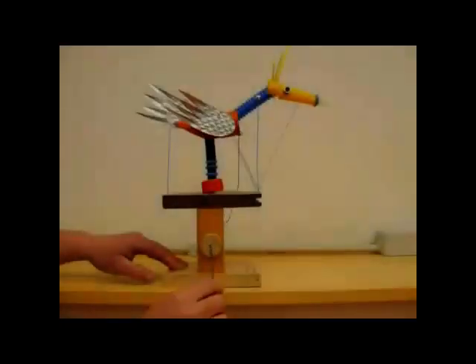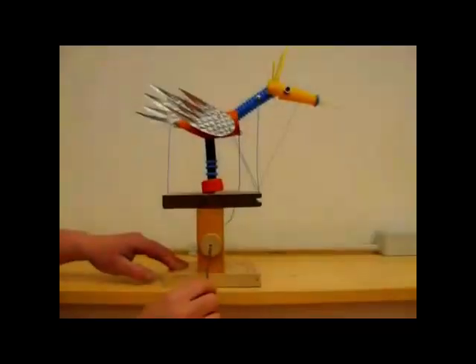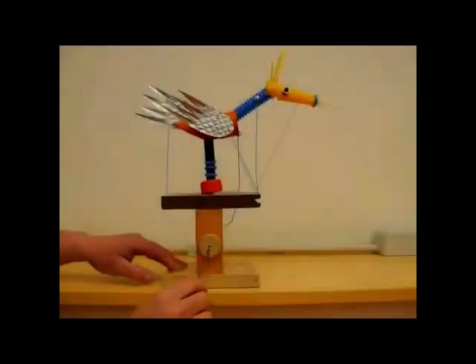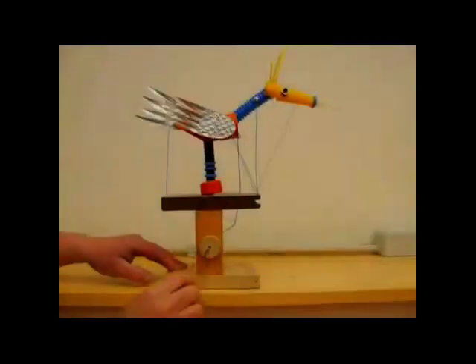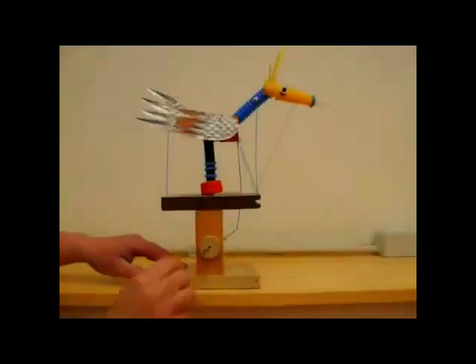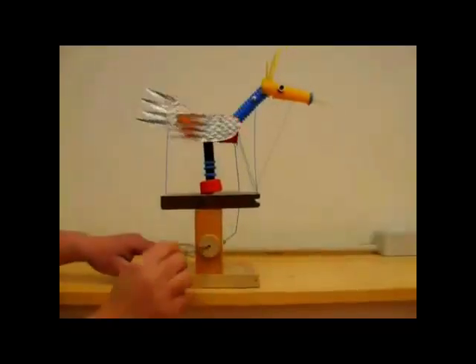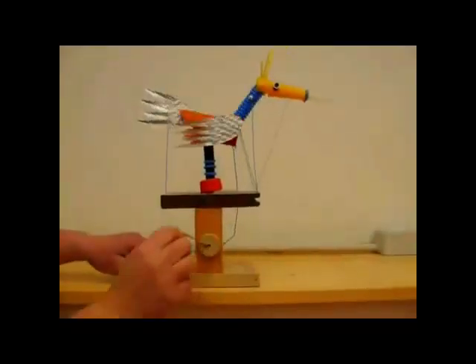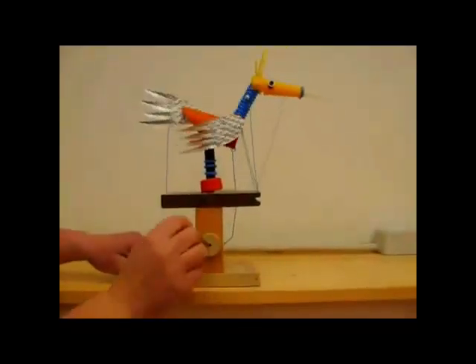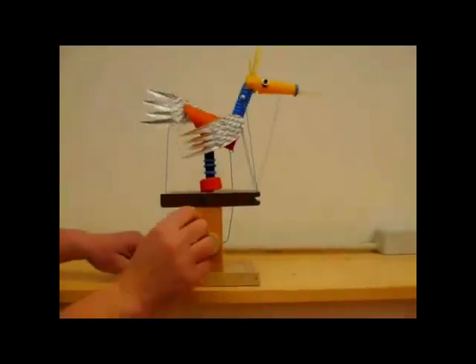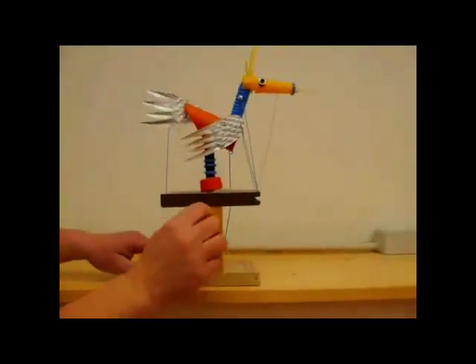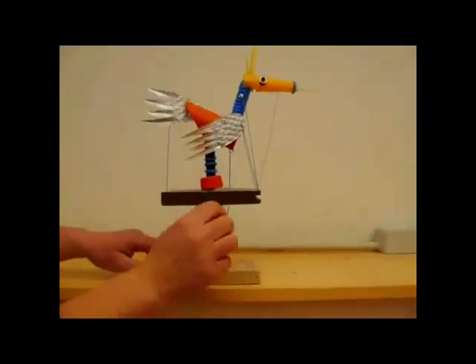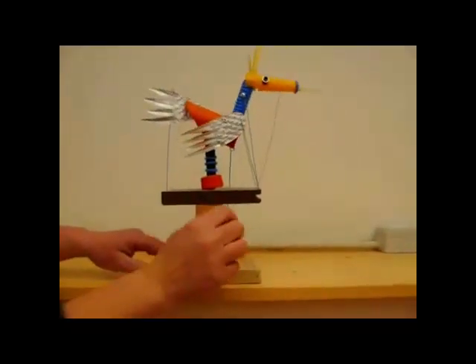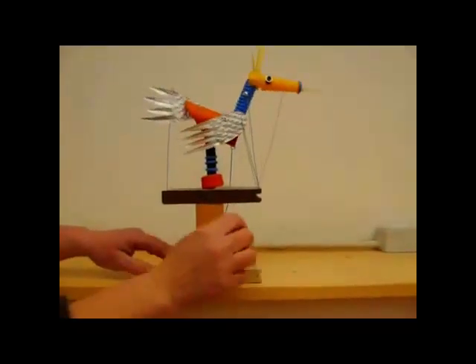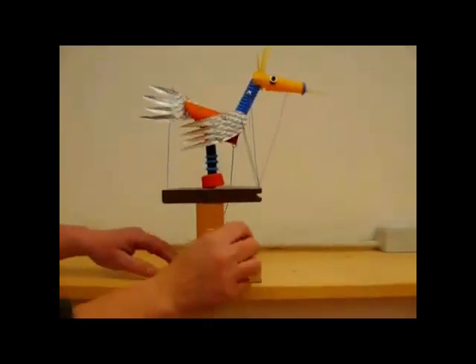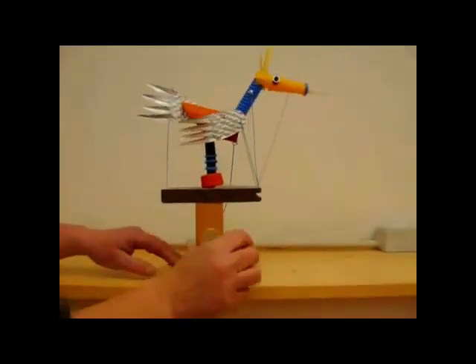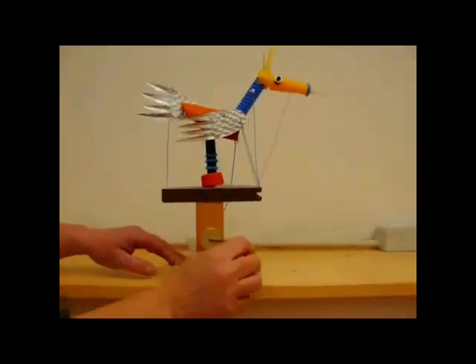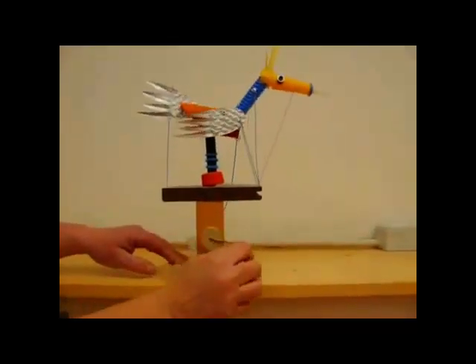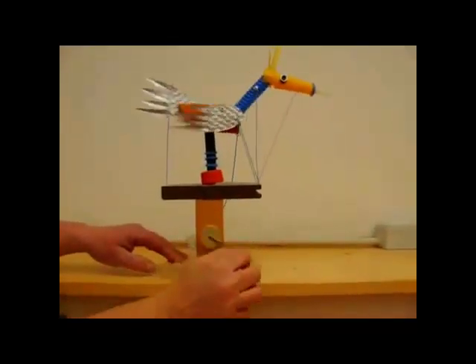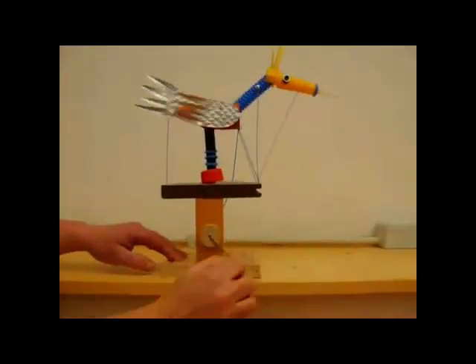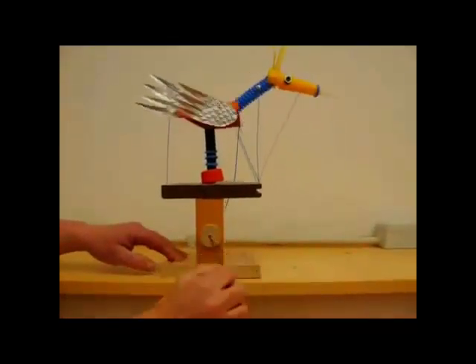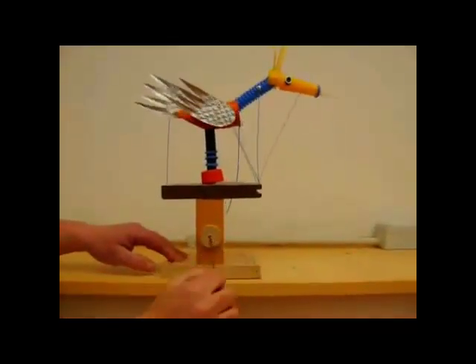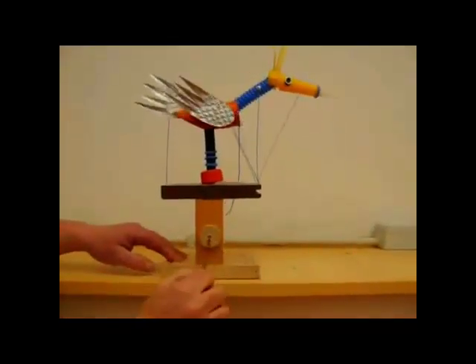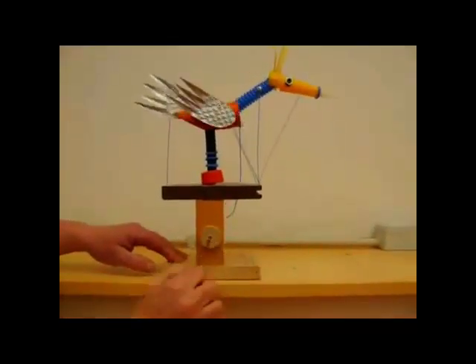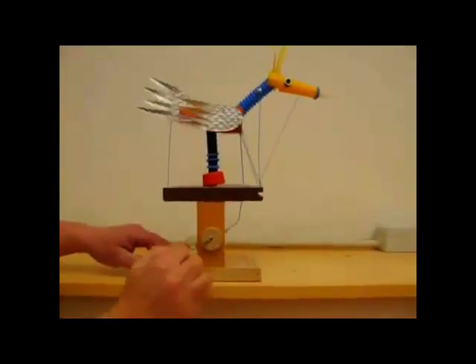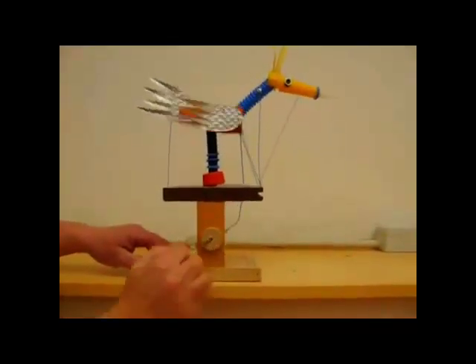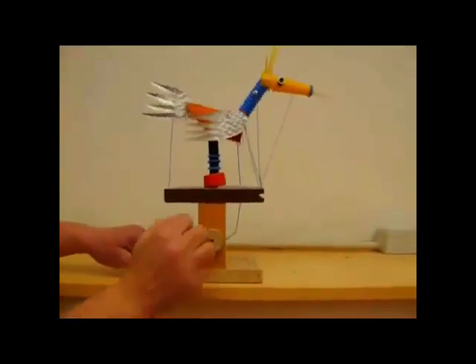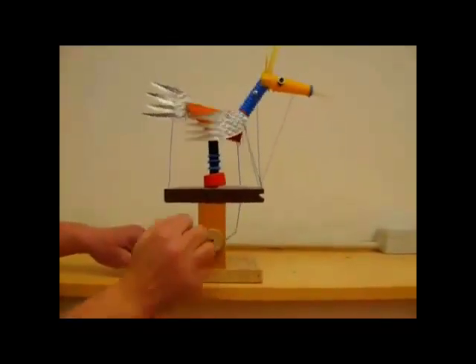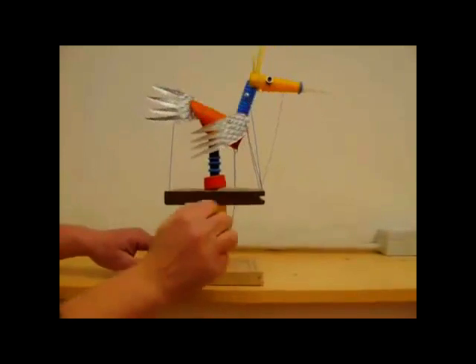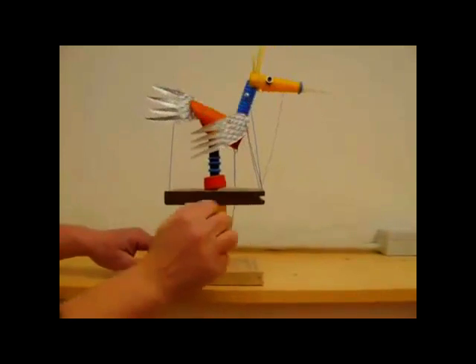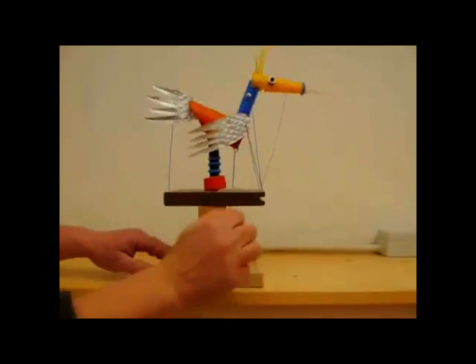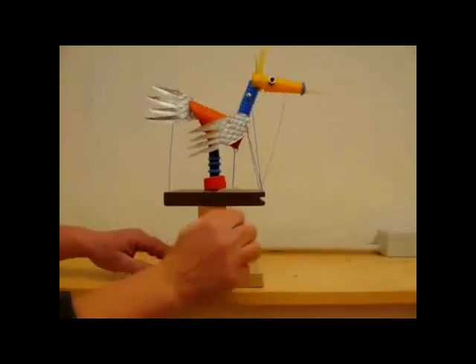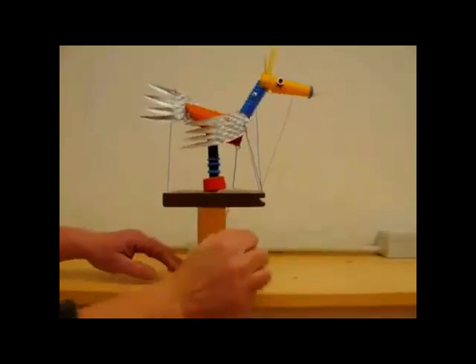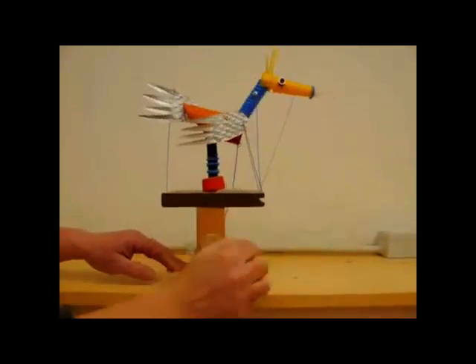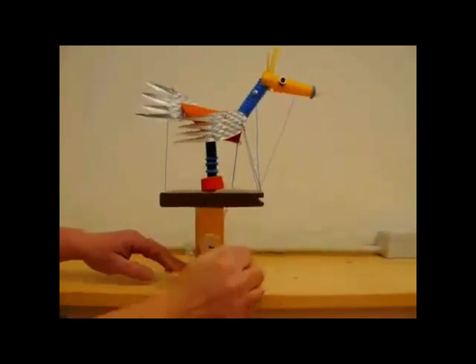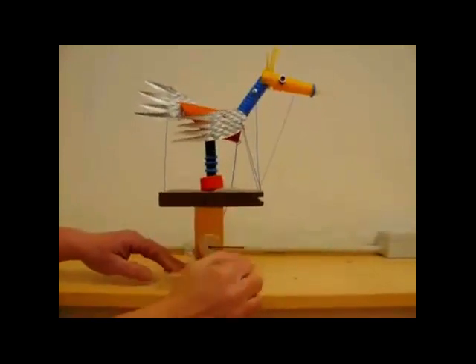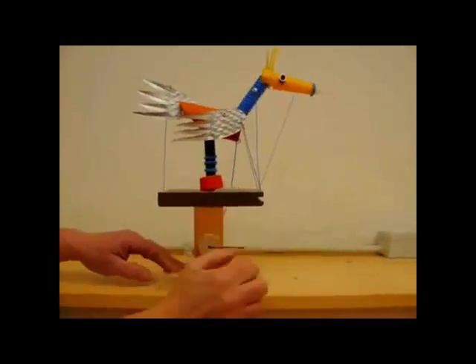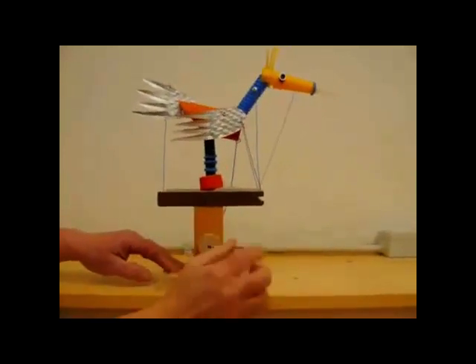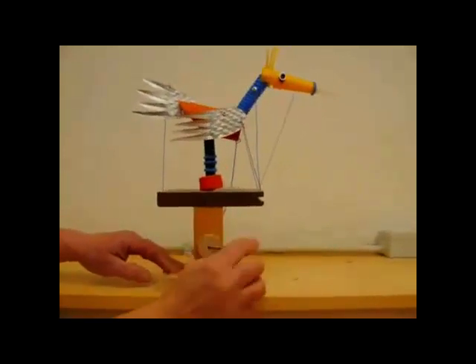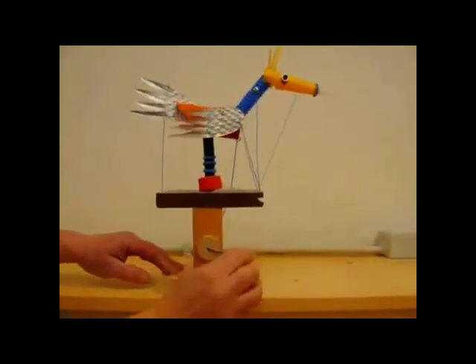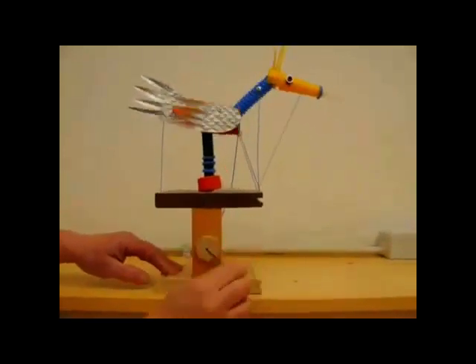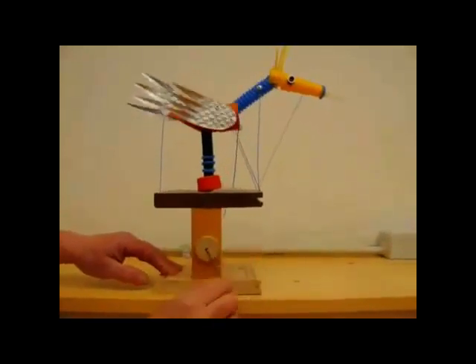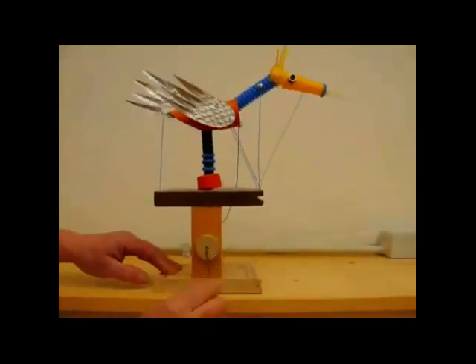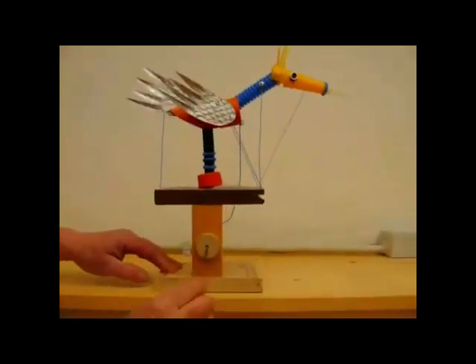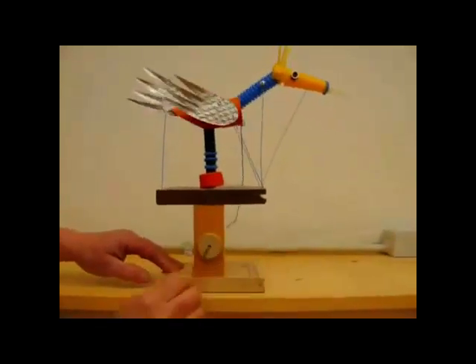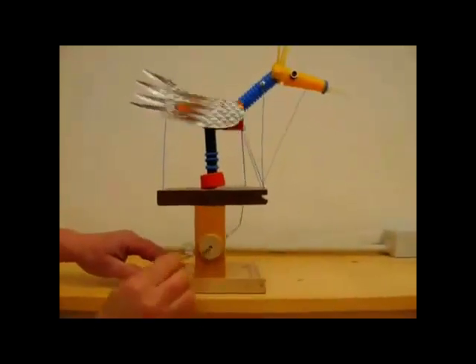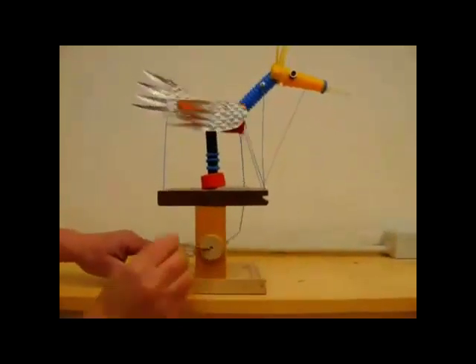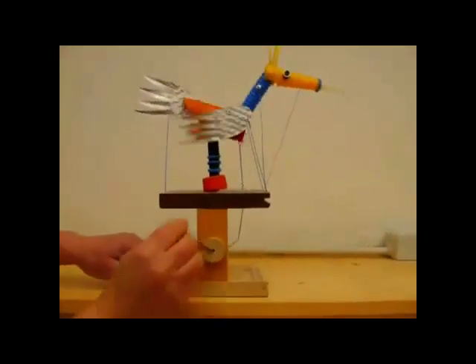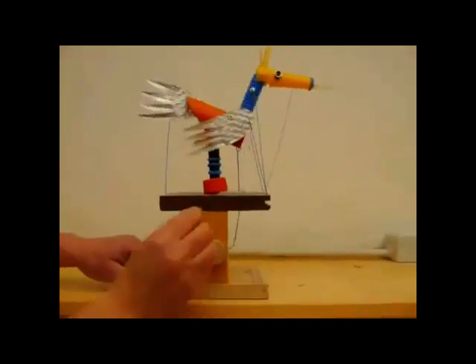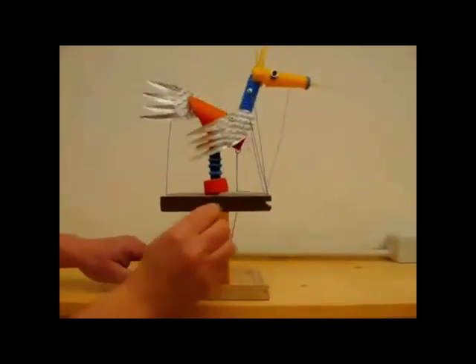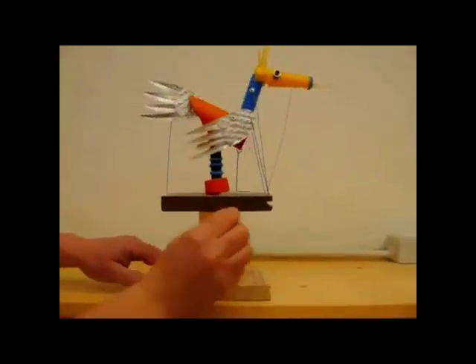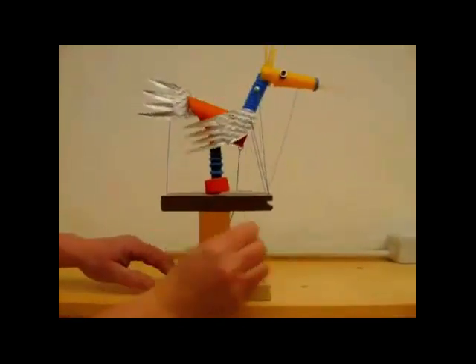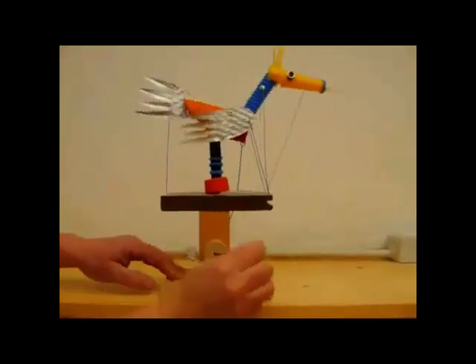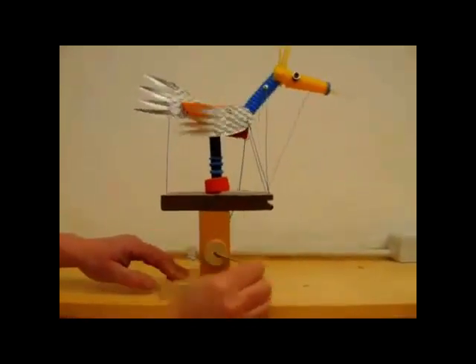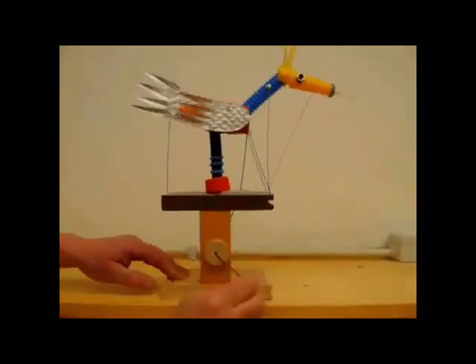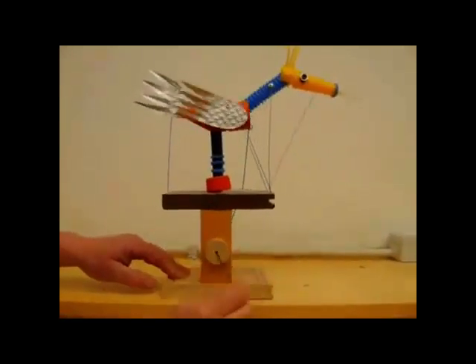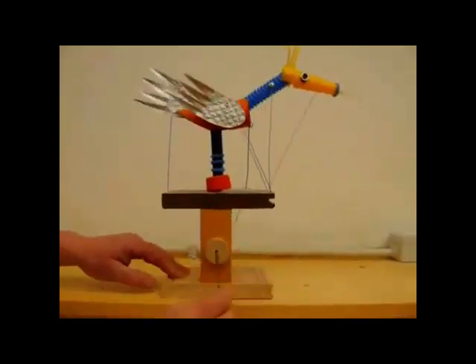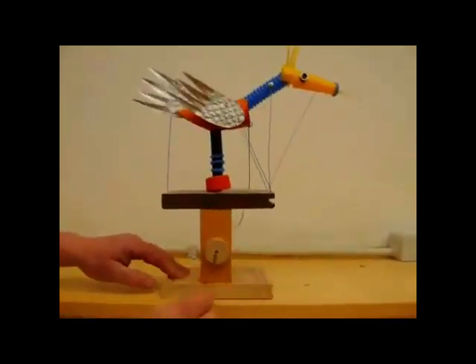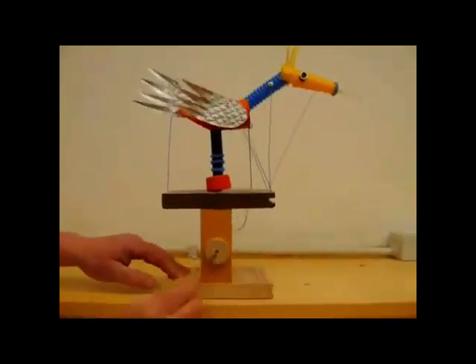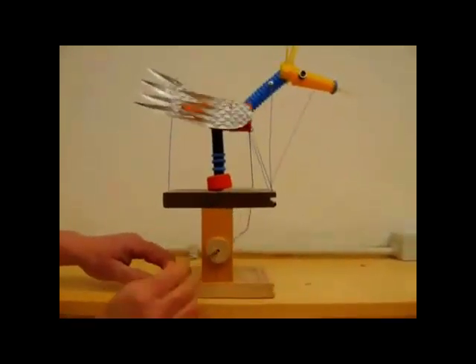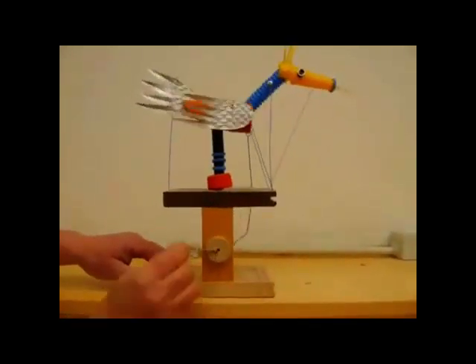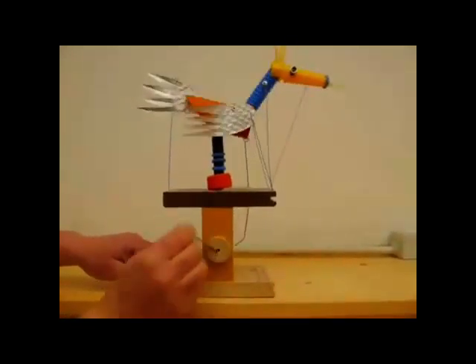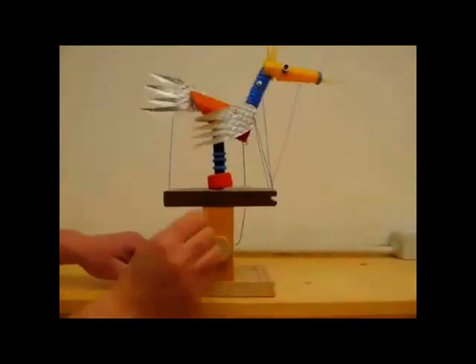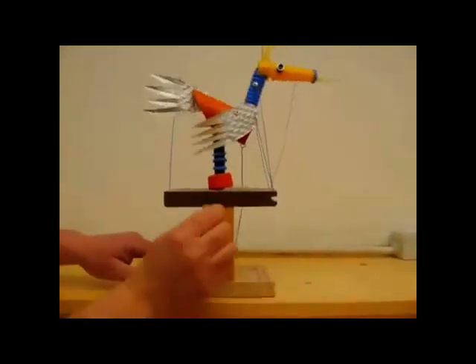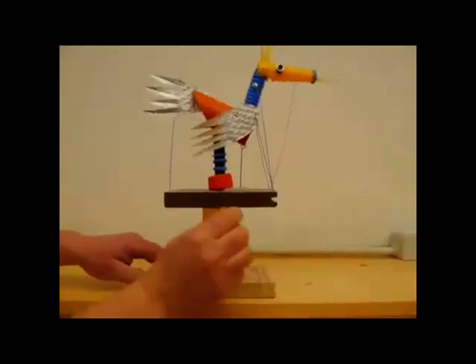Here's another one. You can see the man's turning the handle and the bird looks like it's flying.